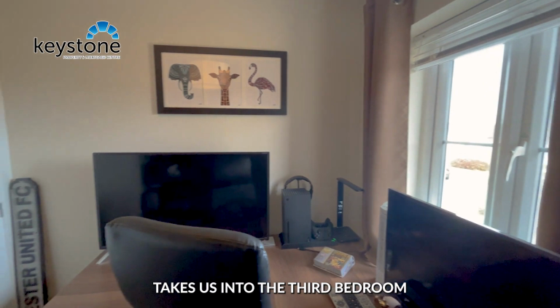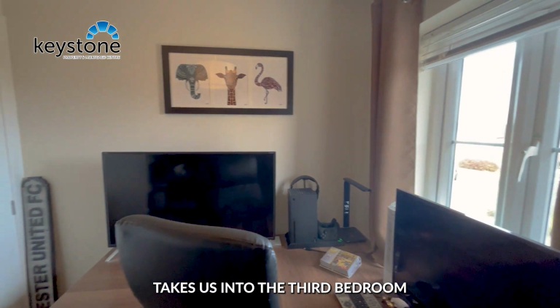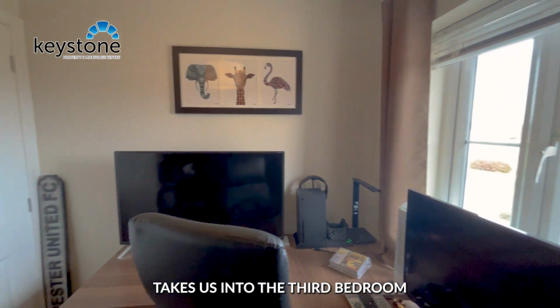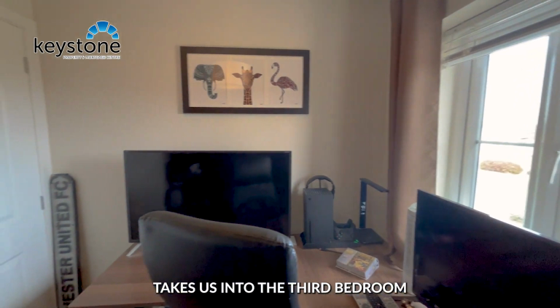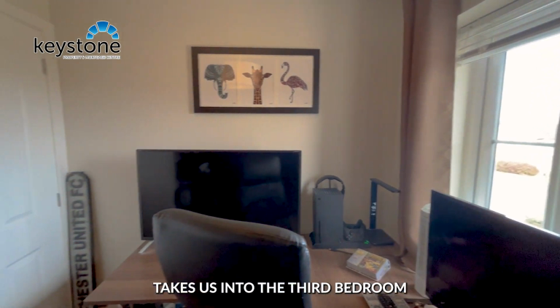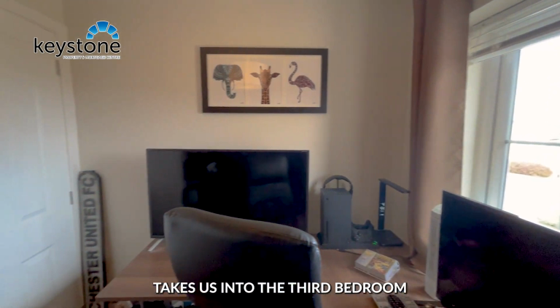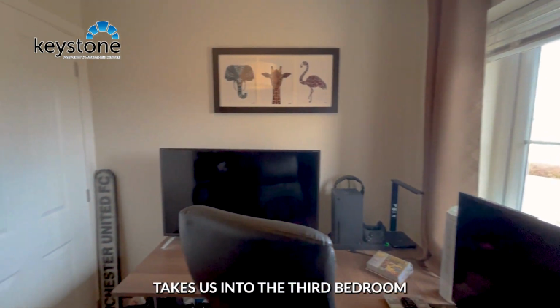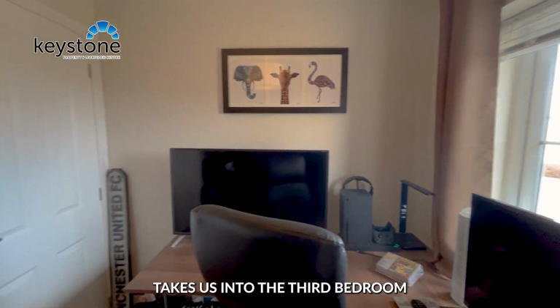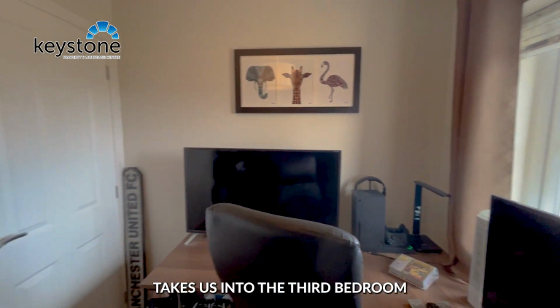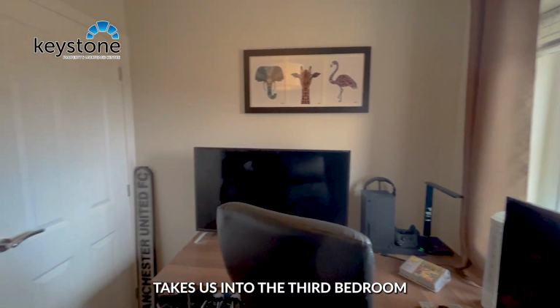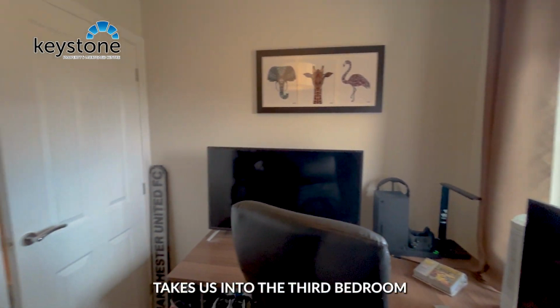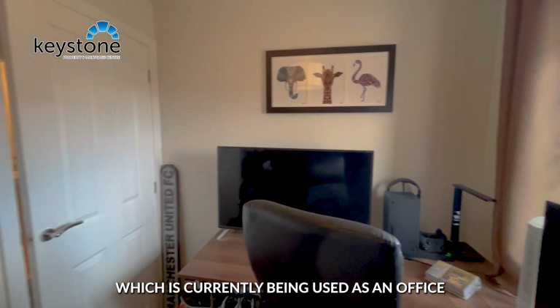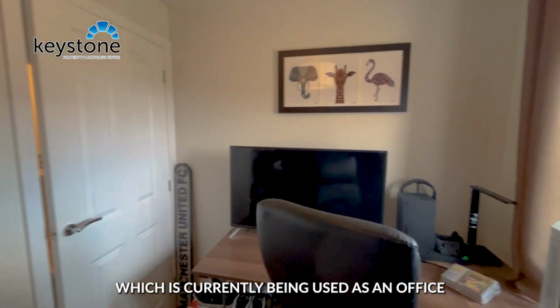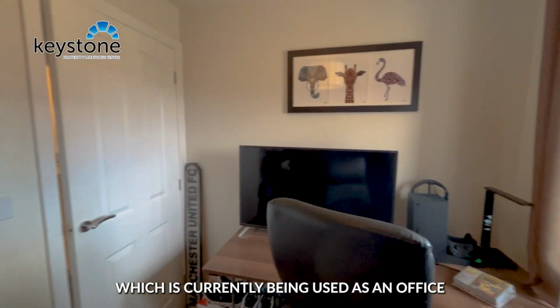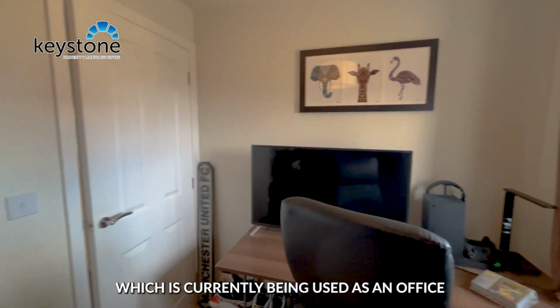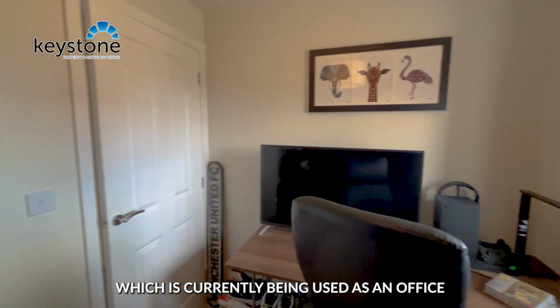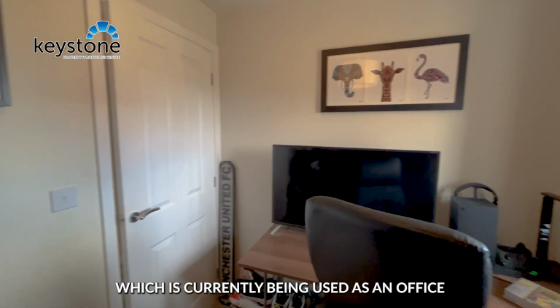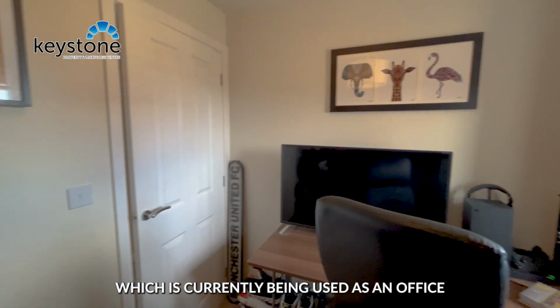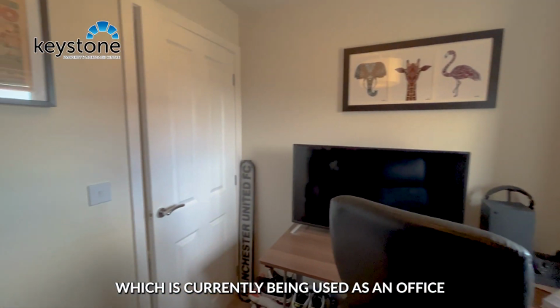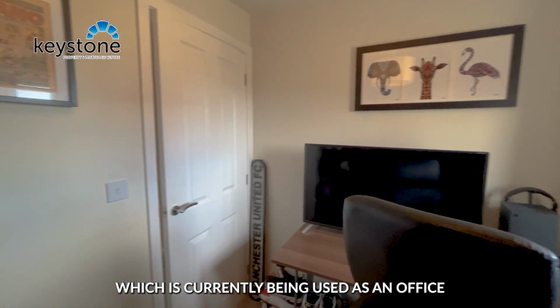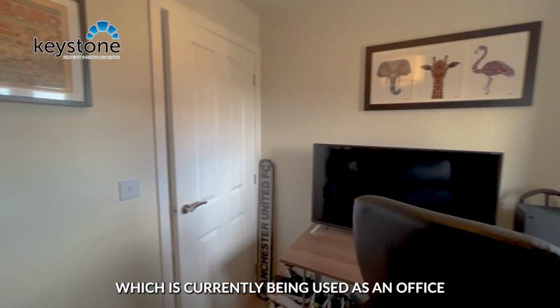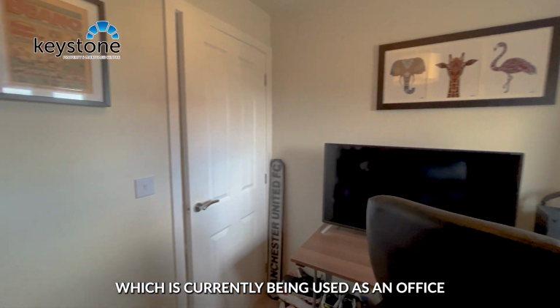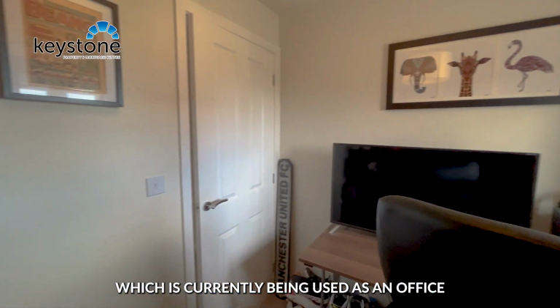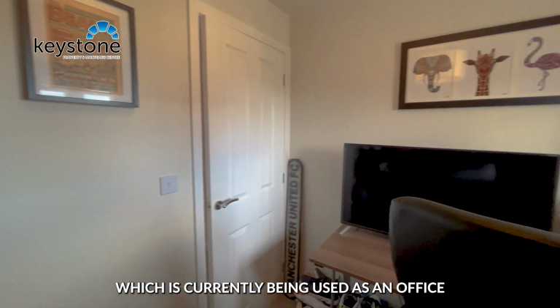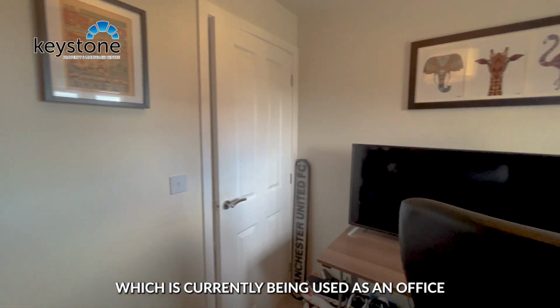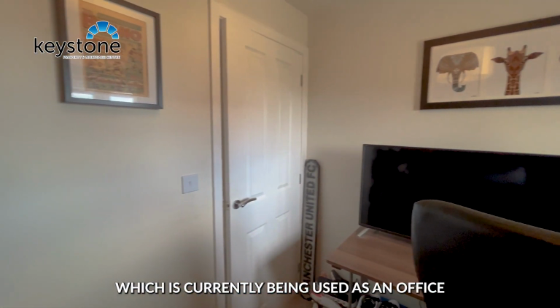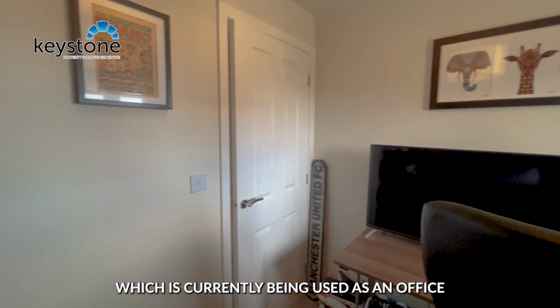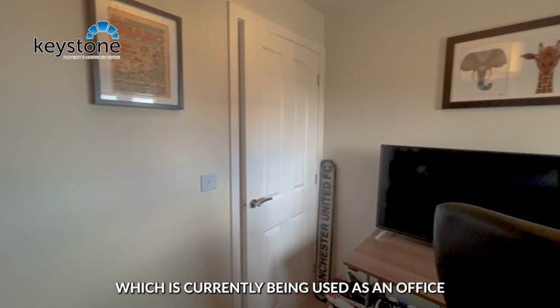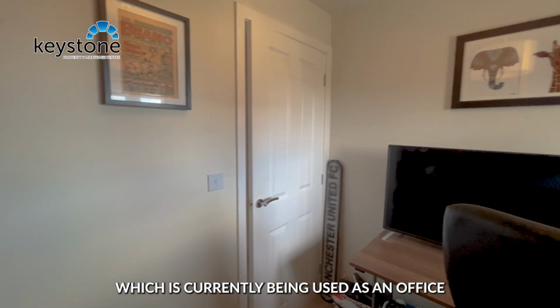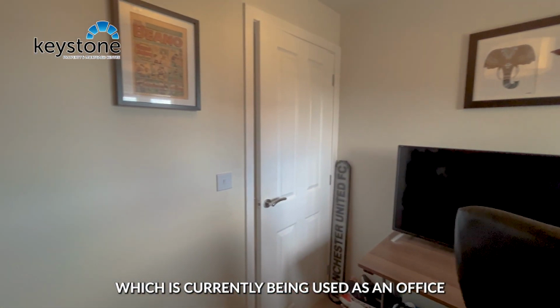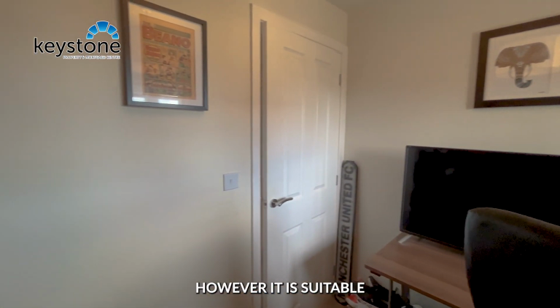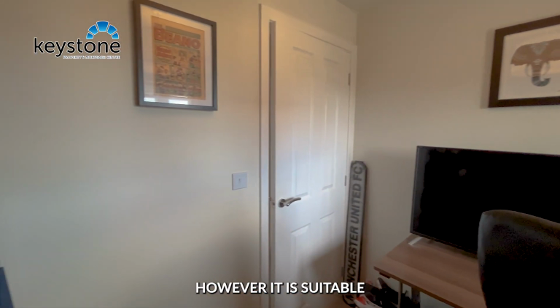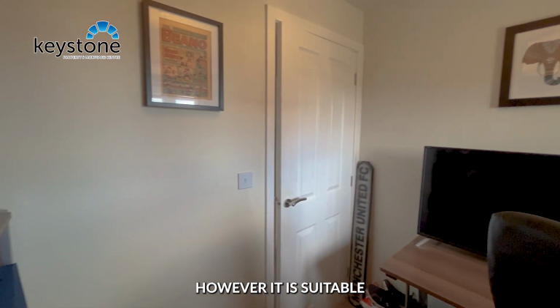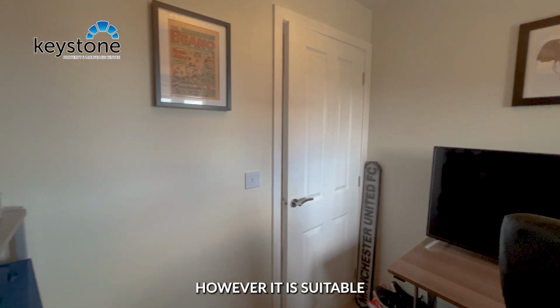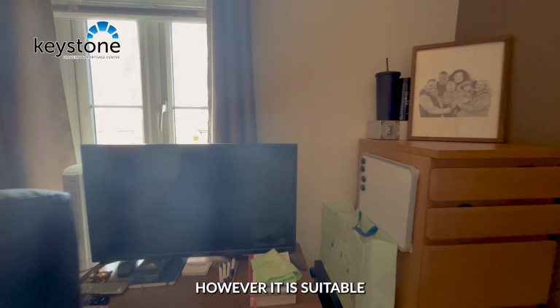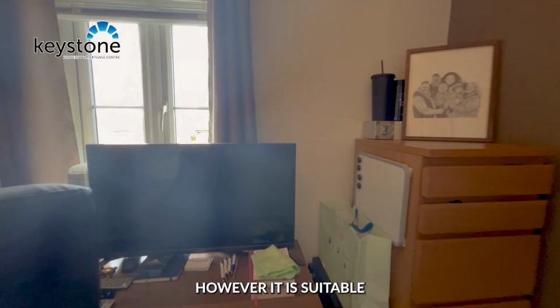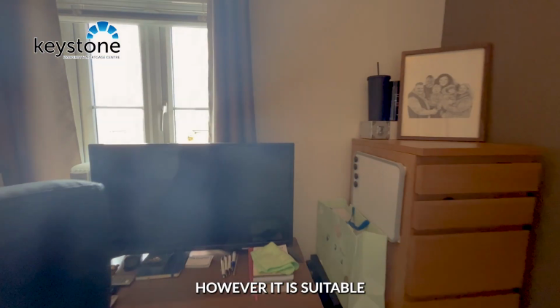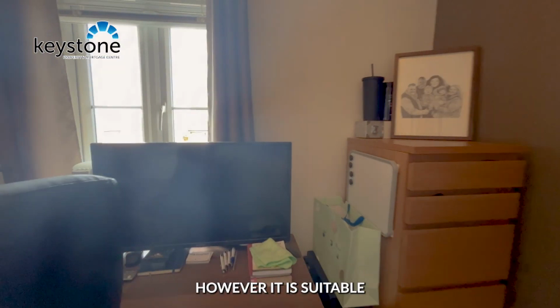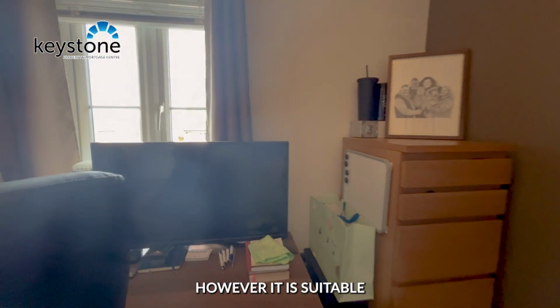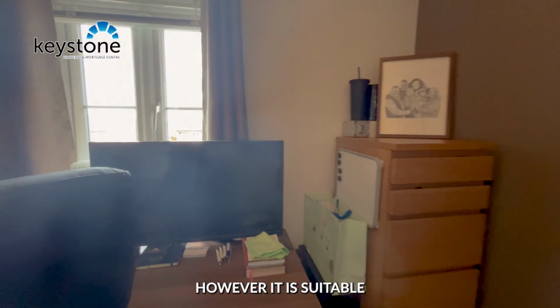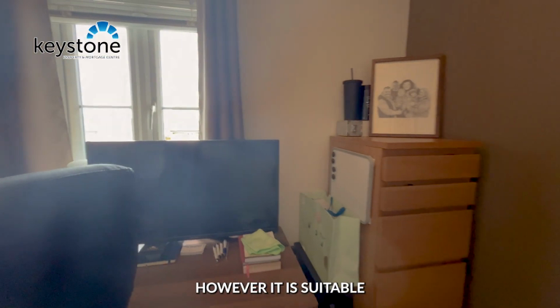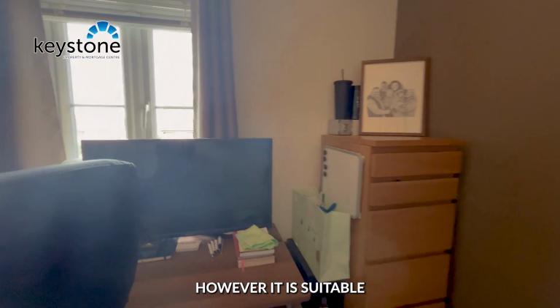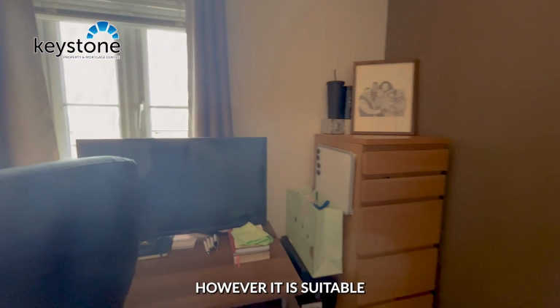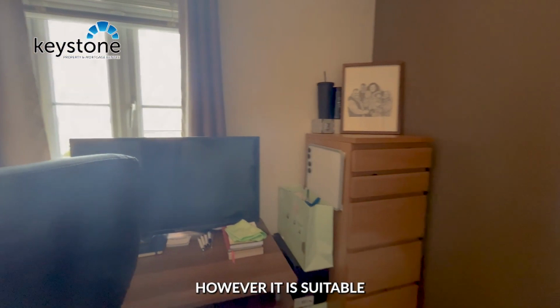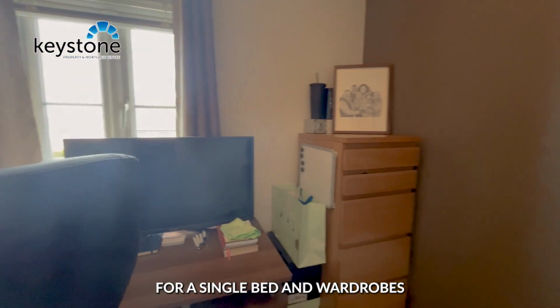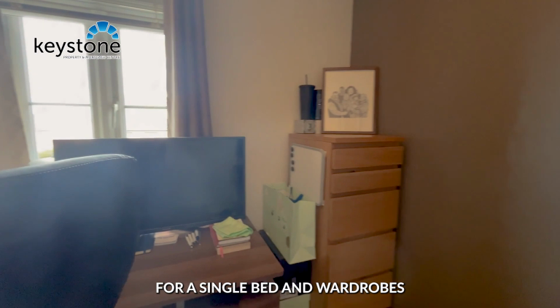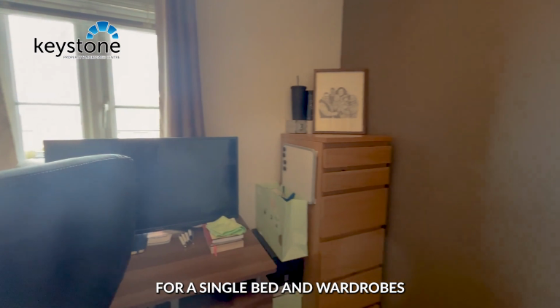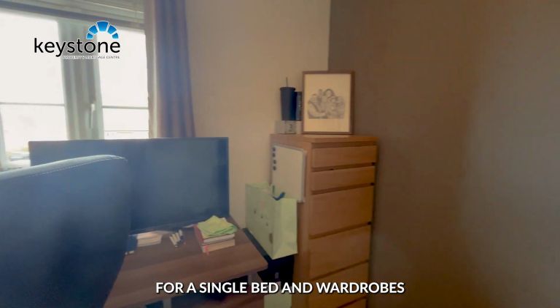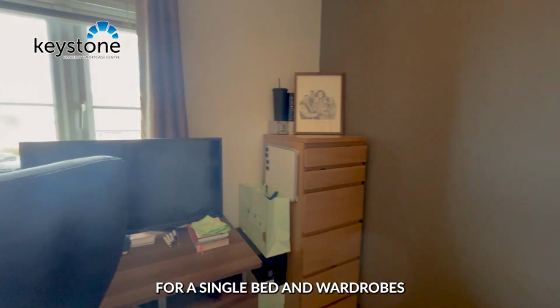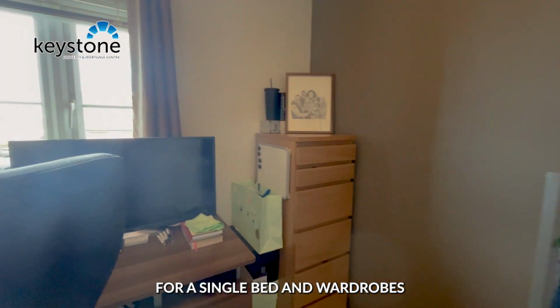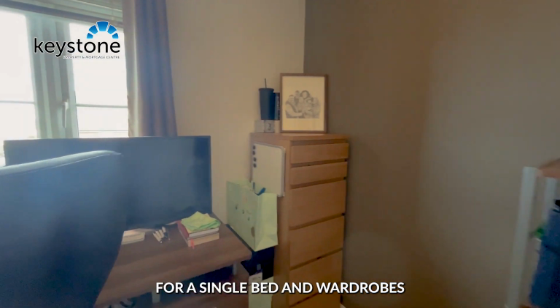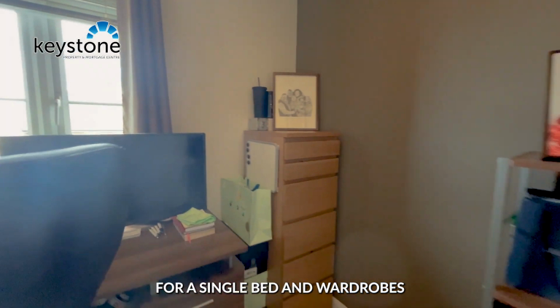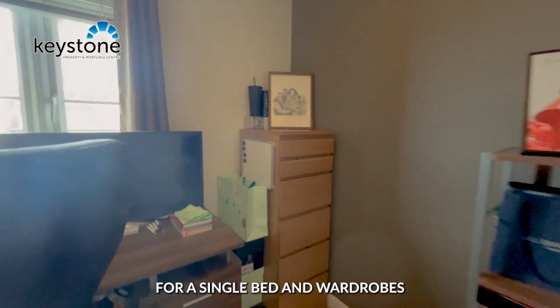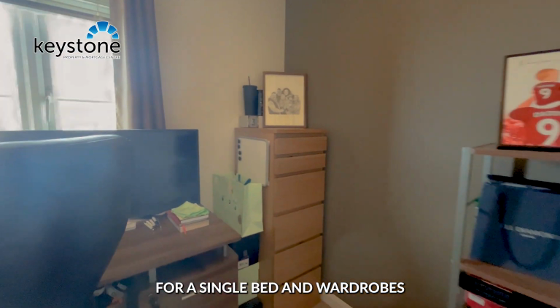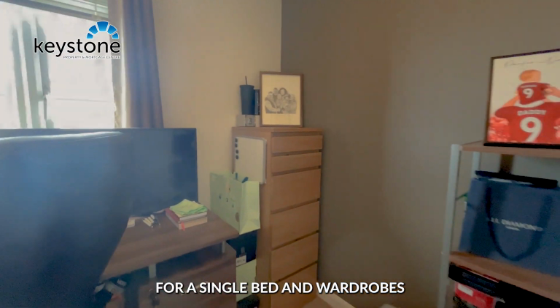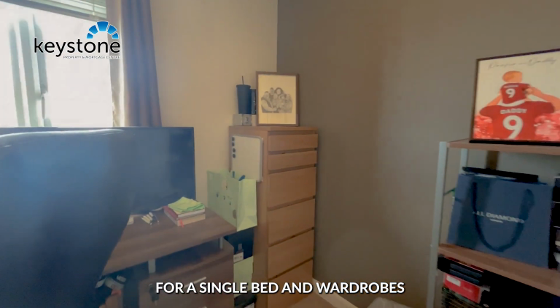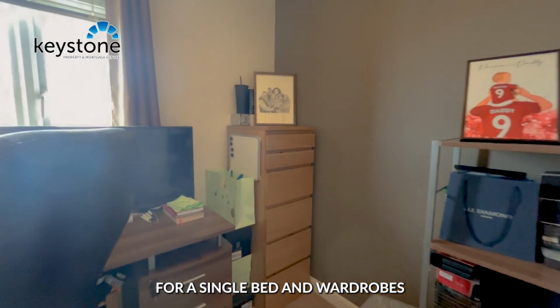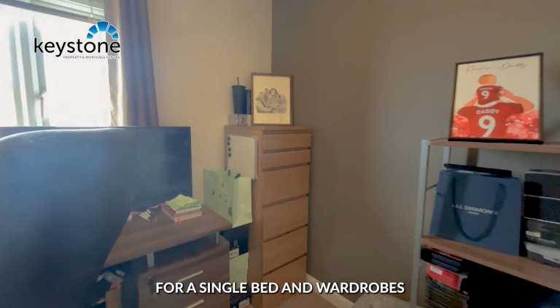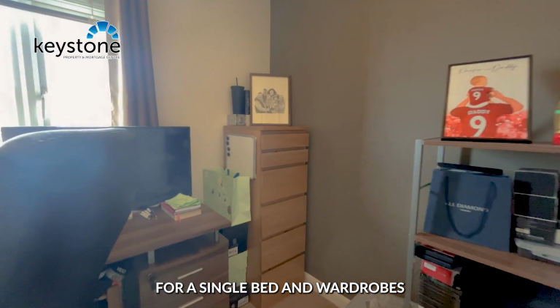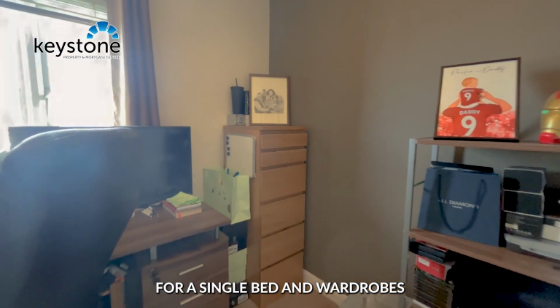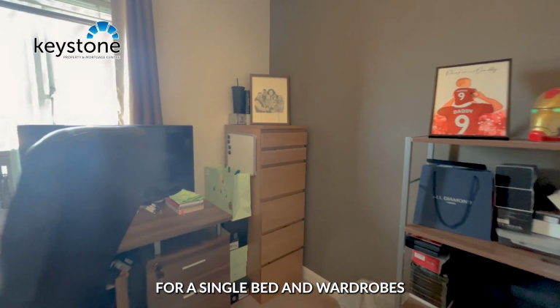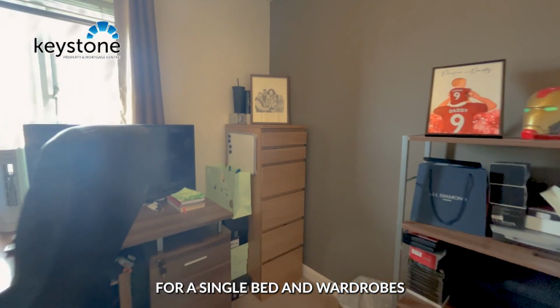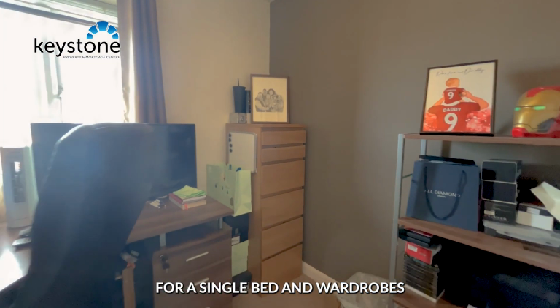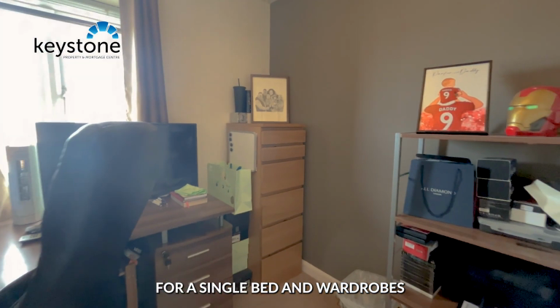As we head upstairs, immediately to the right takes us into the third bedroom, which has currently been used as an office but is suitable for a single bed and wardrobes.